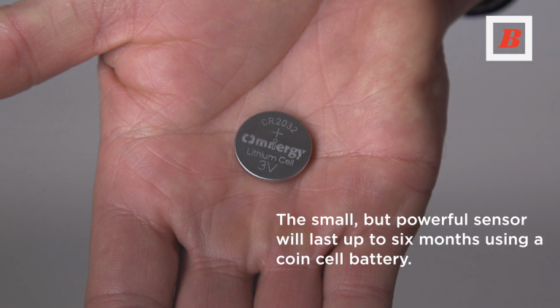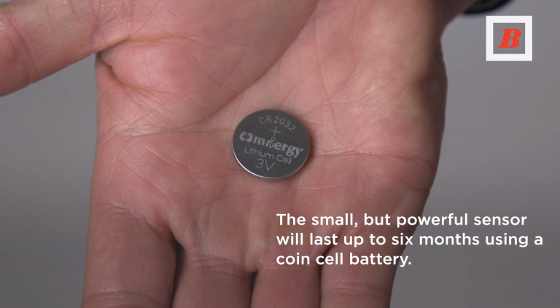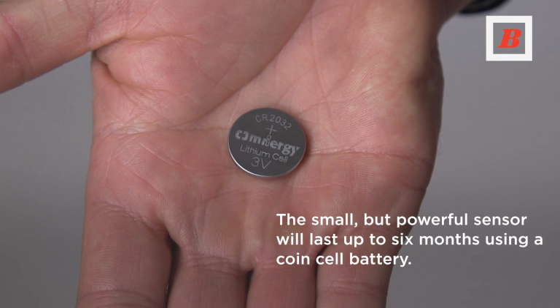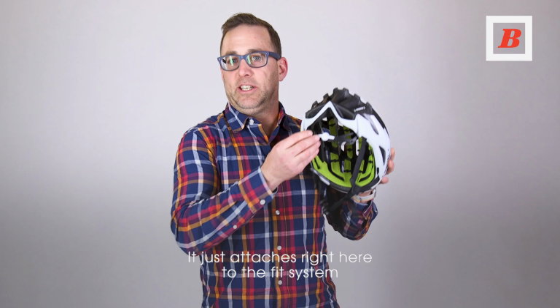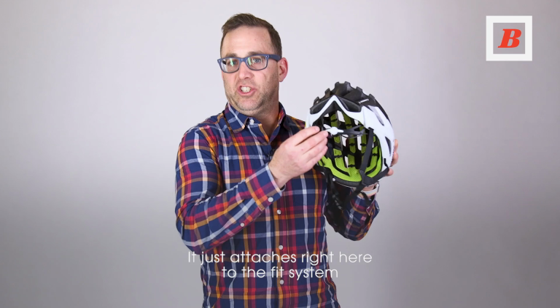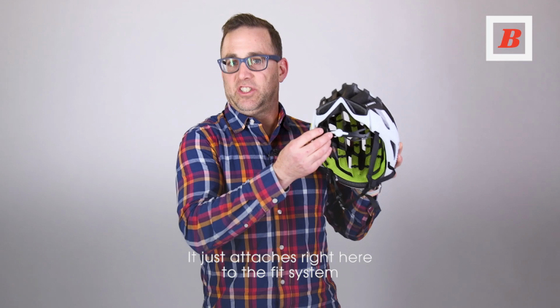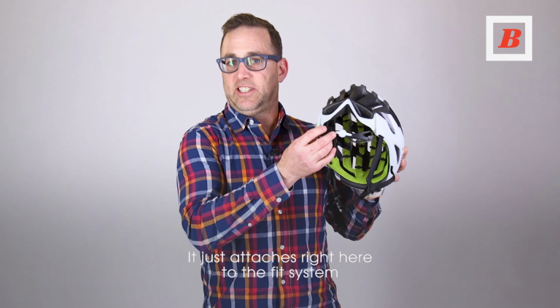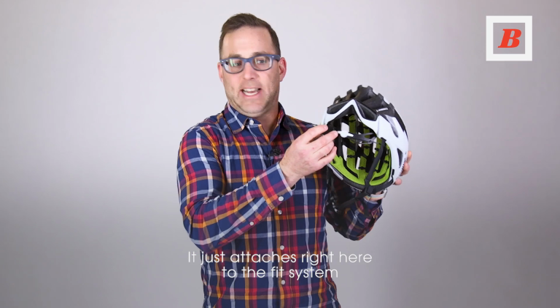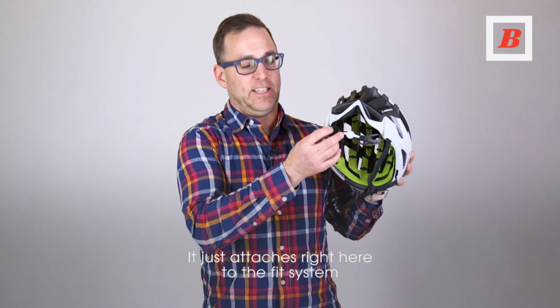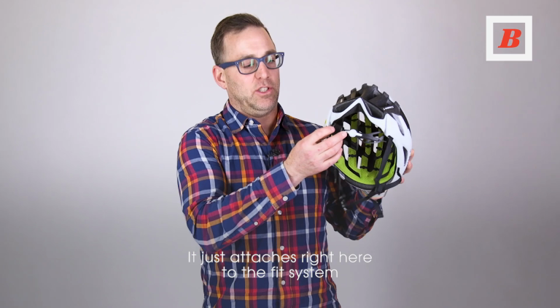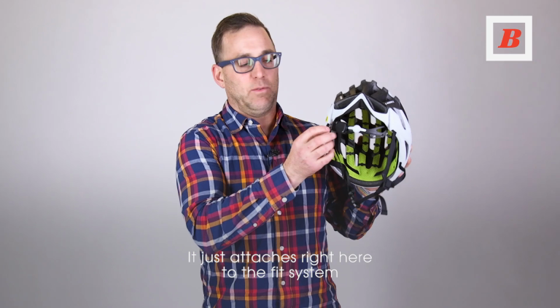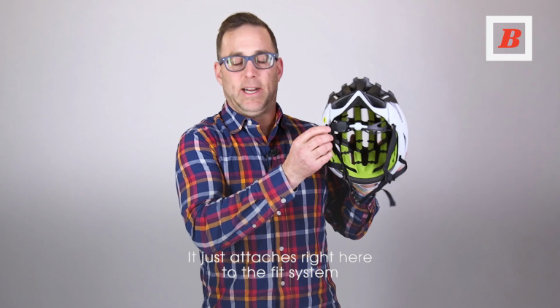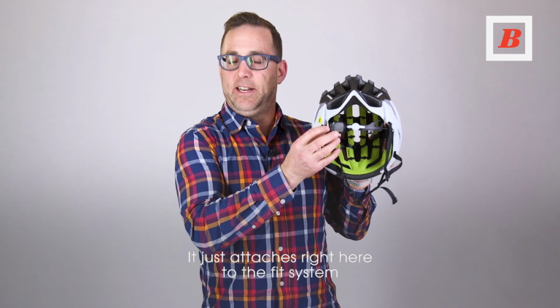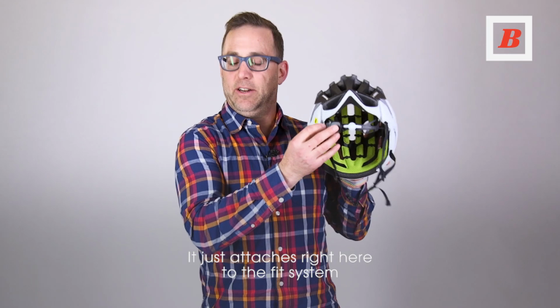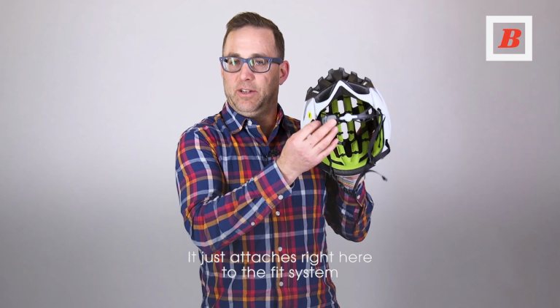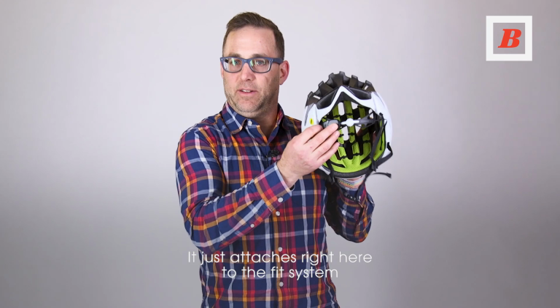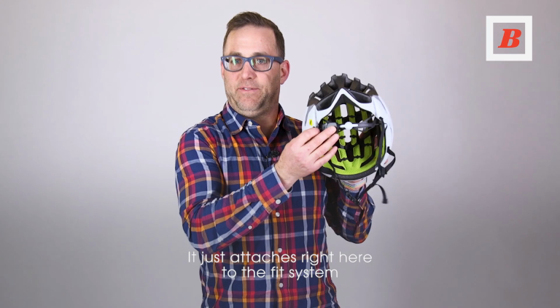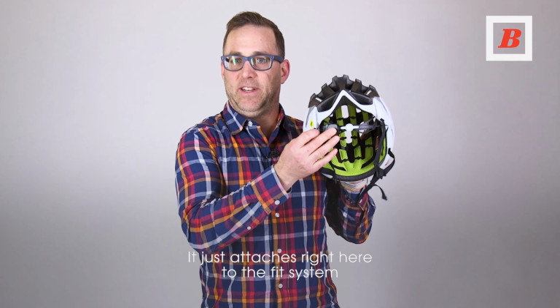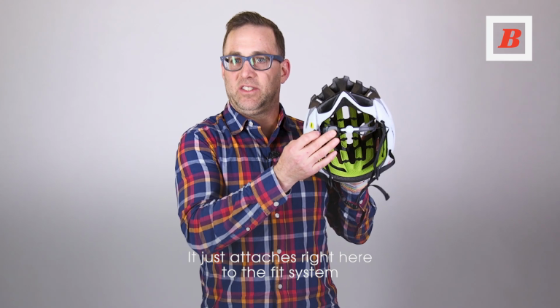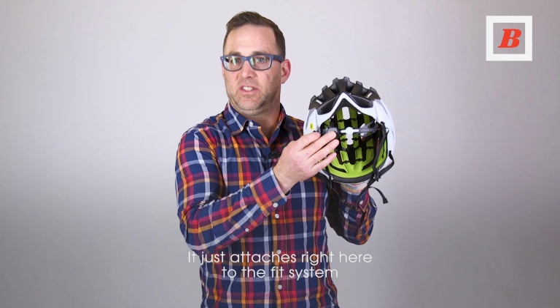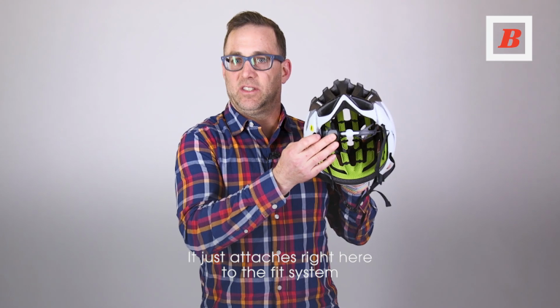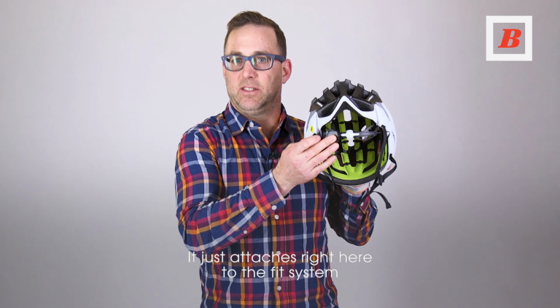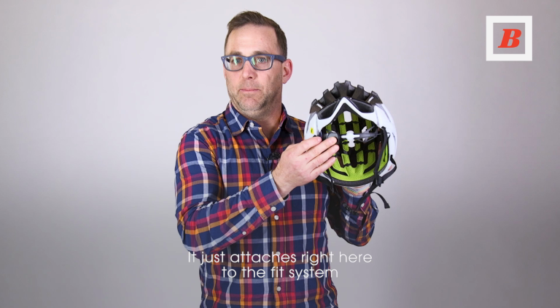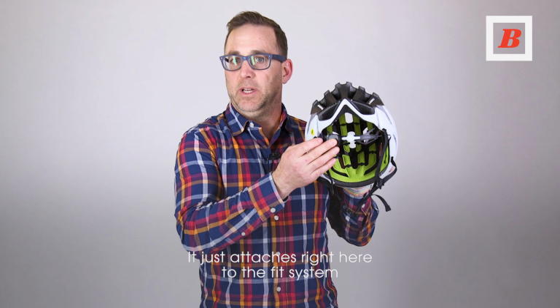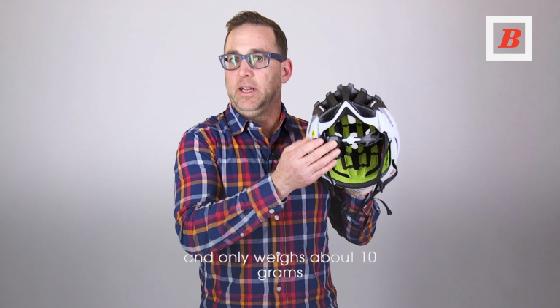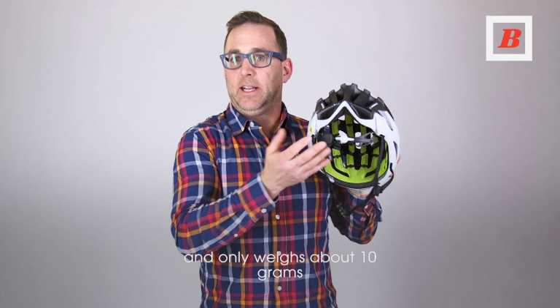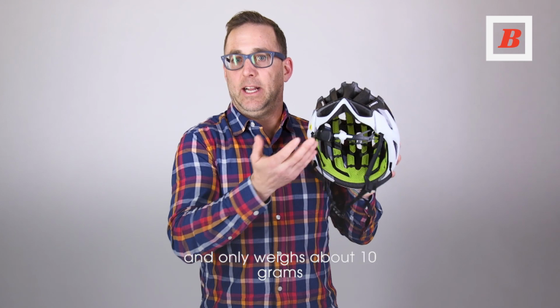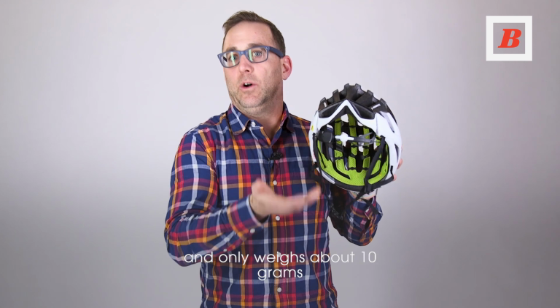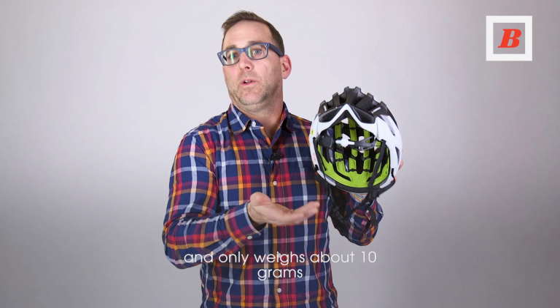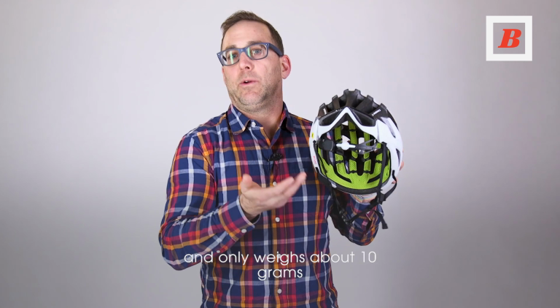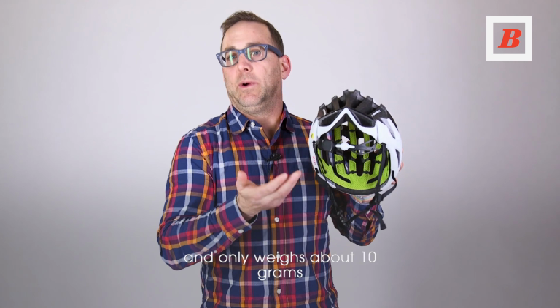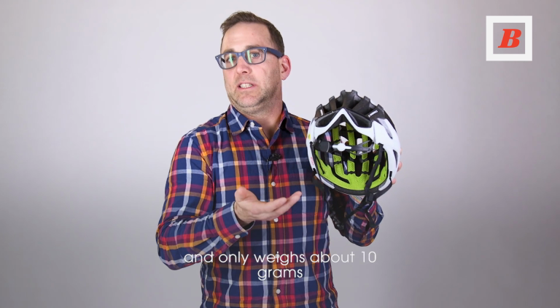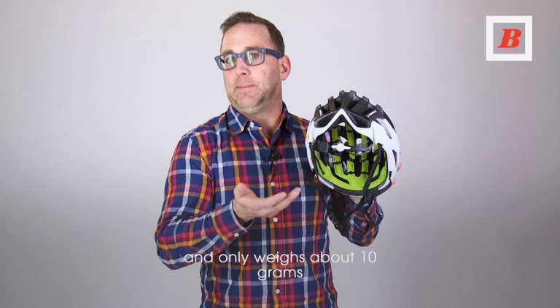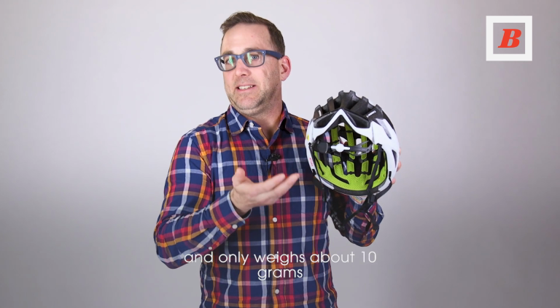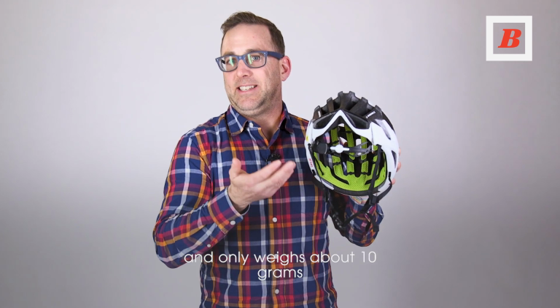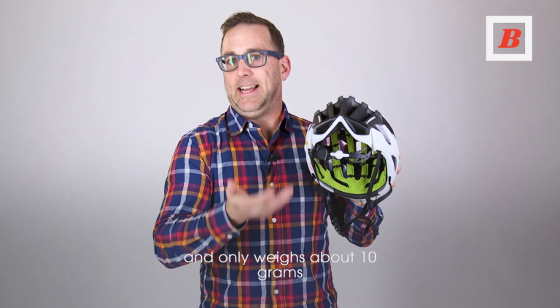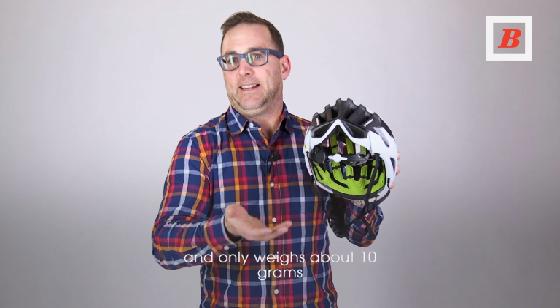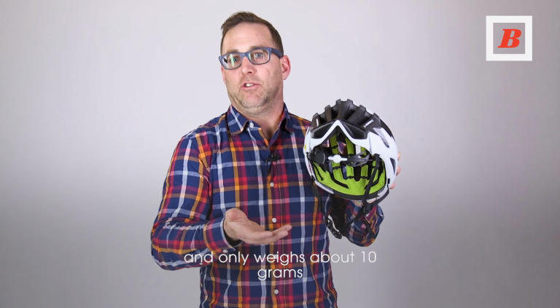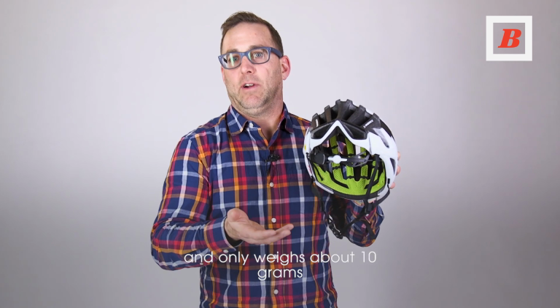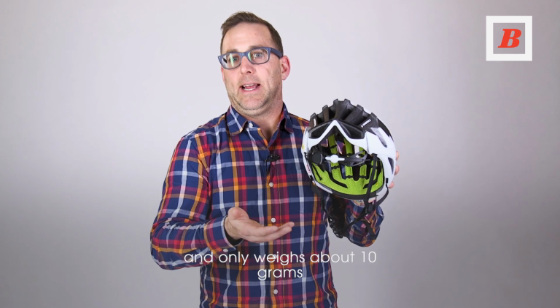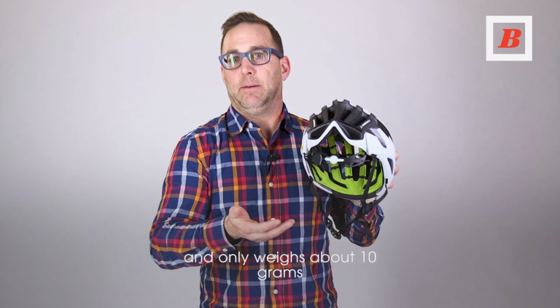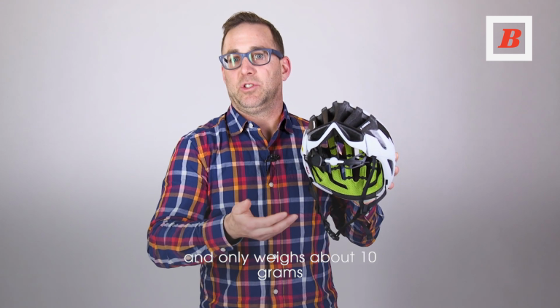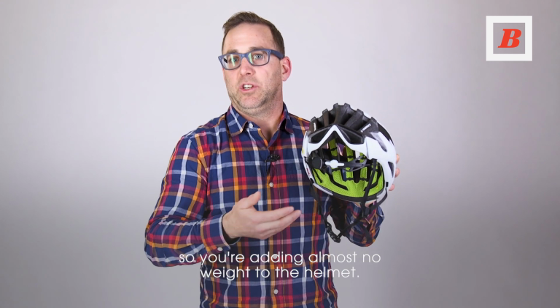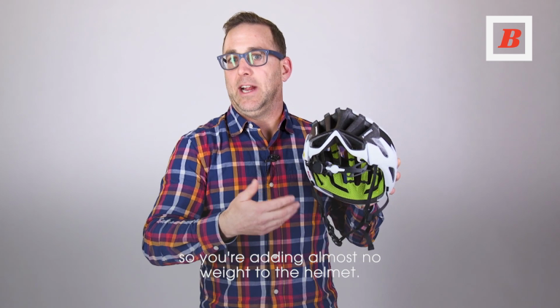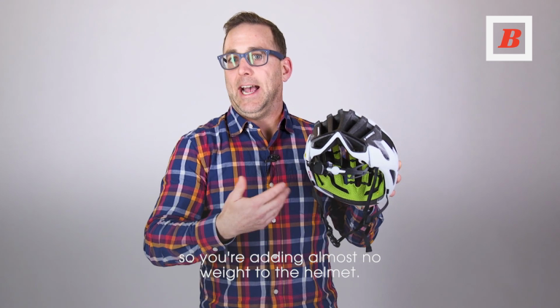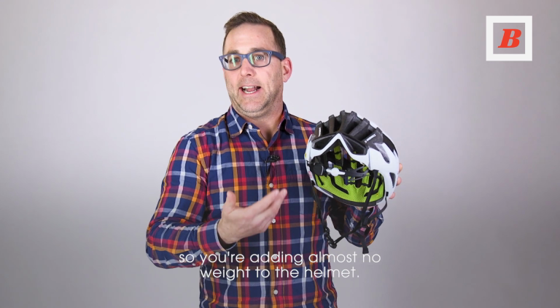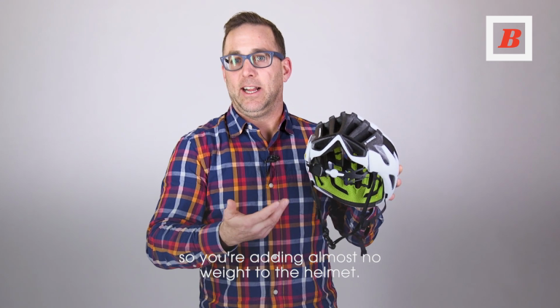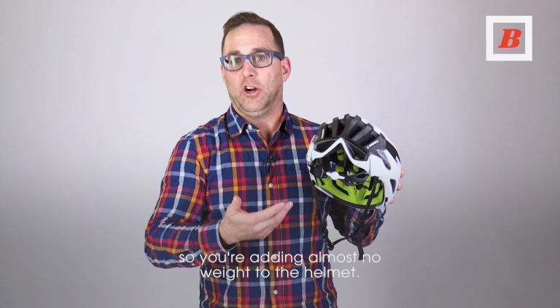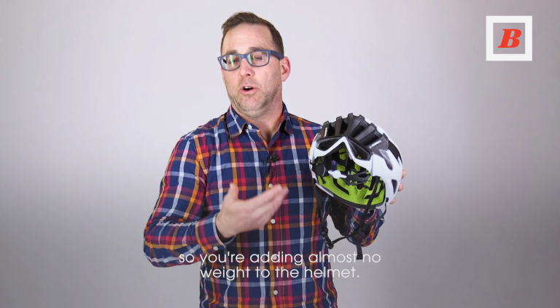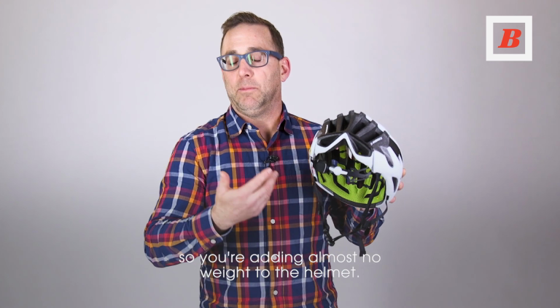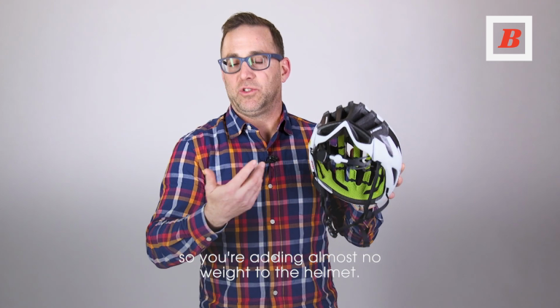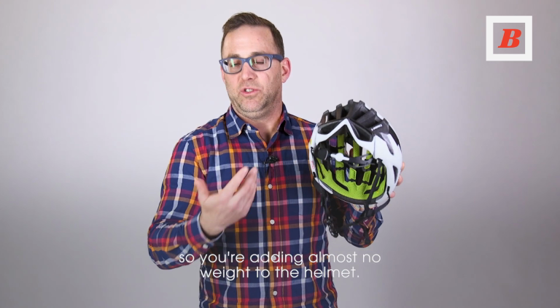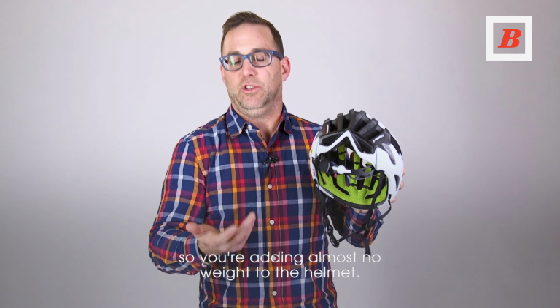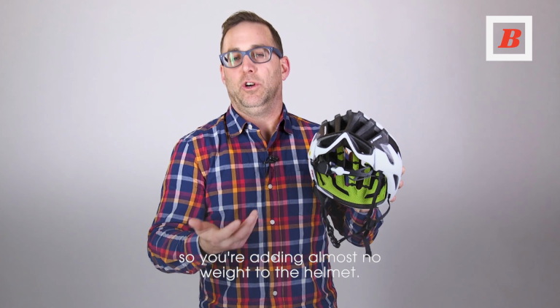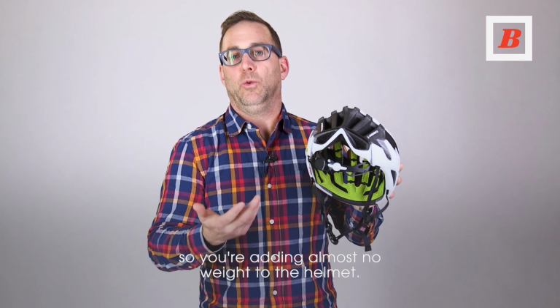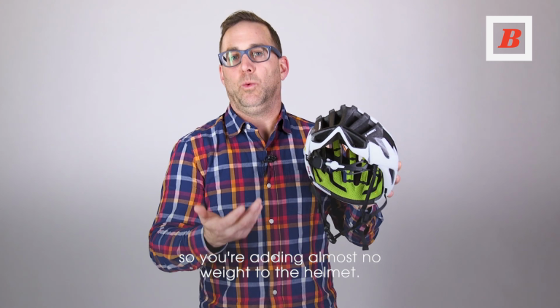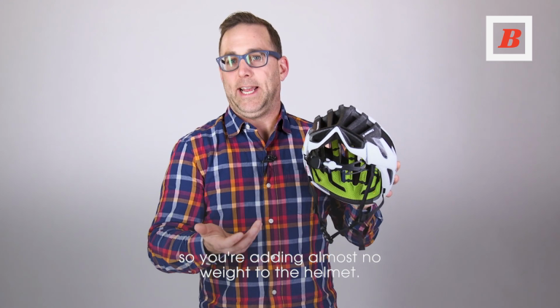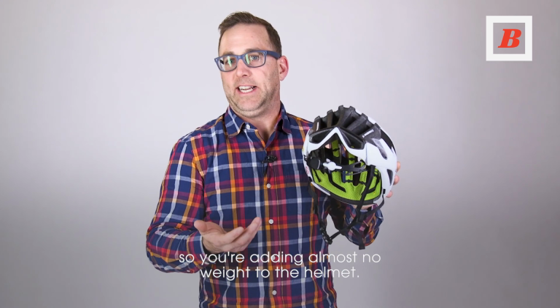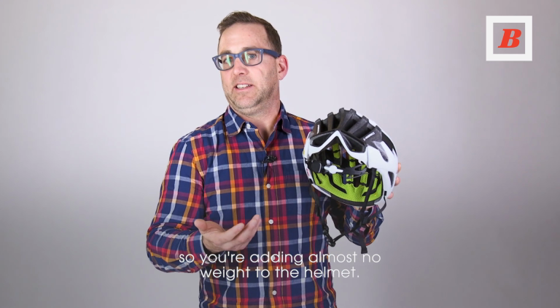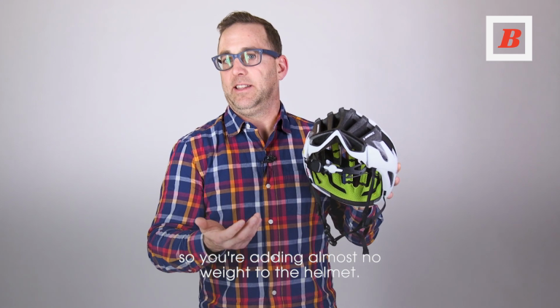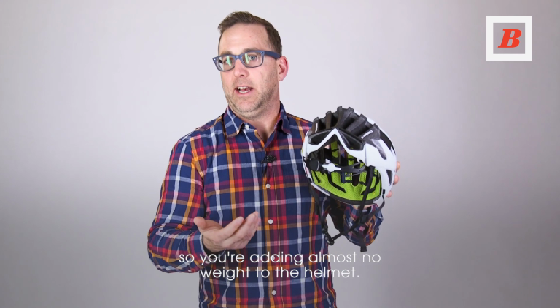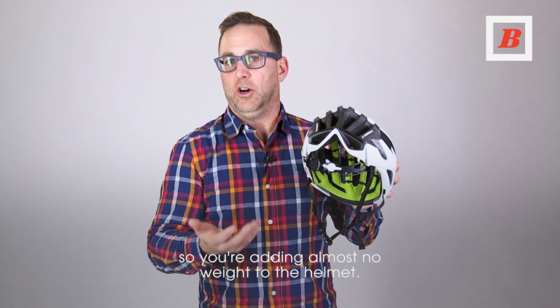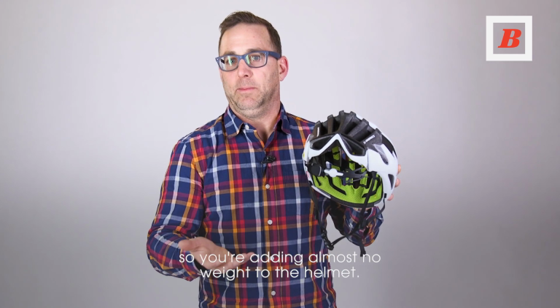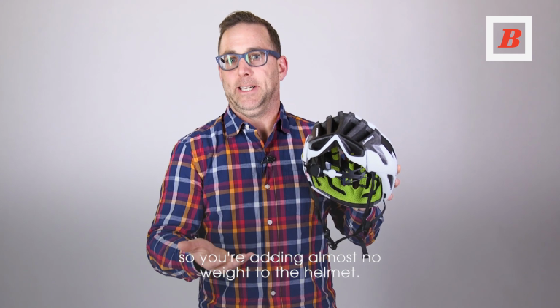It just attaches right here to the fit system and only weighs about 10 grams, so you're adding almost no weight to the helmet.